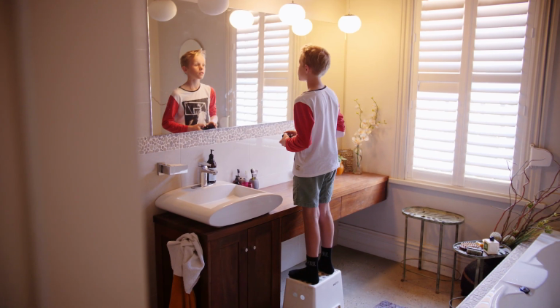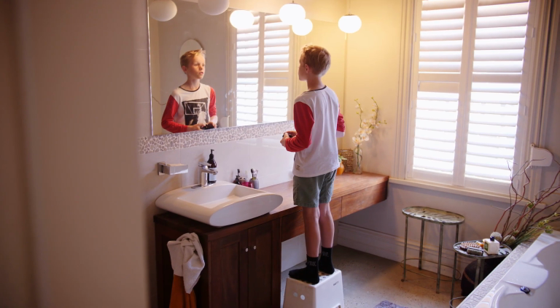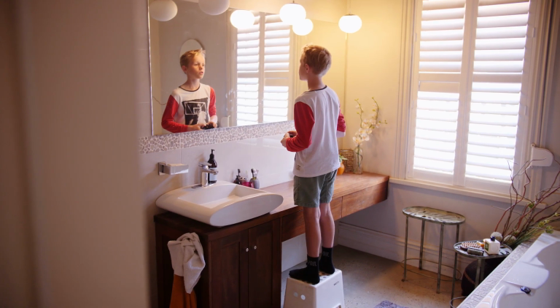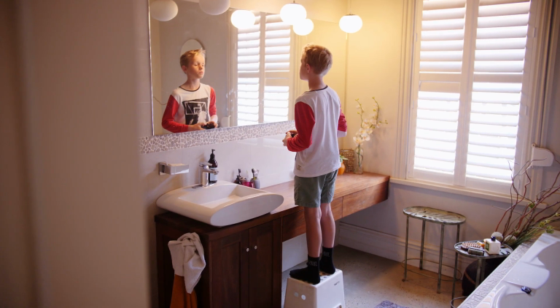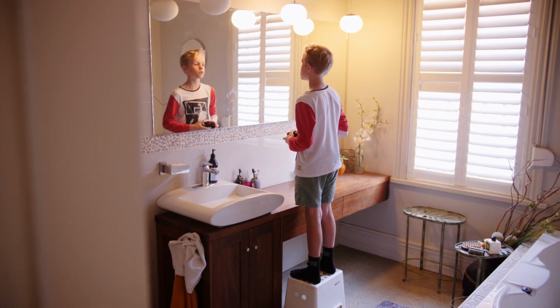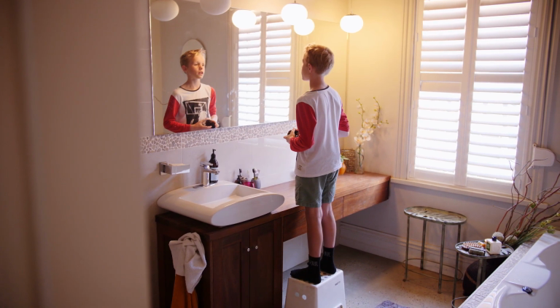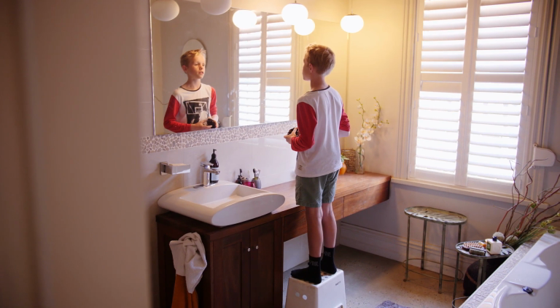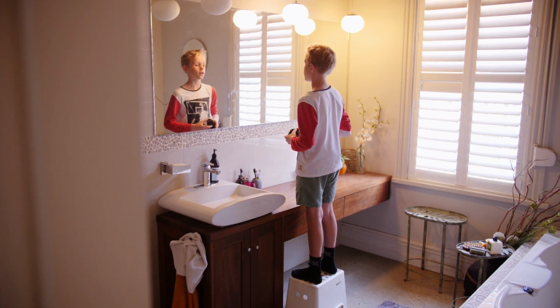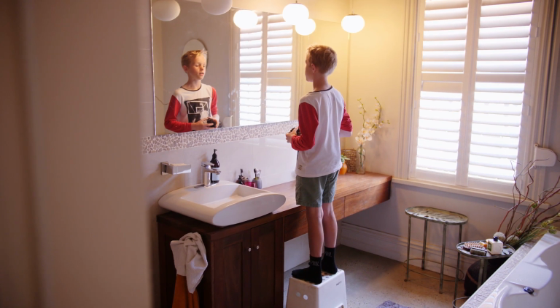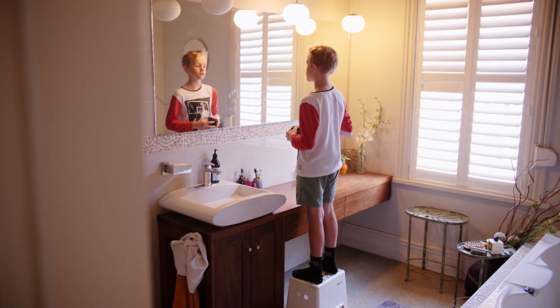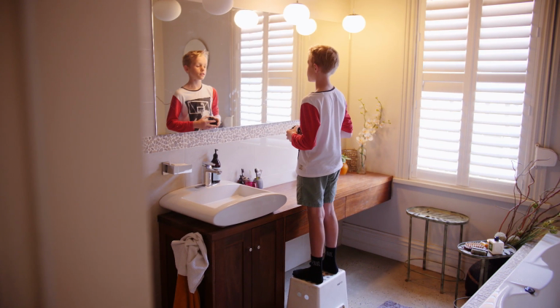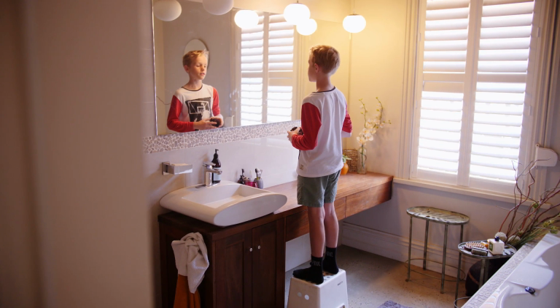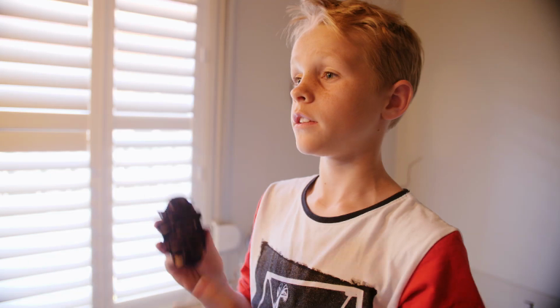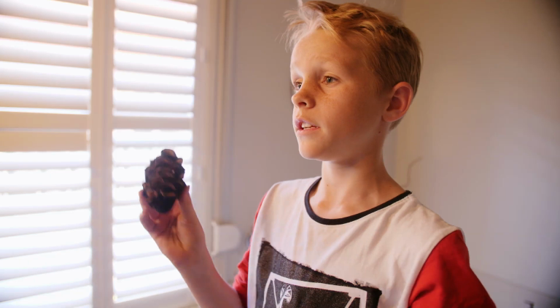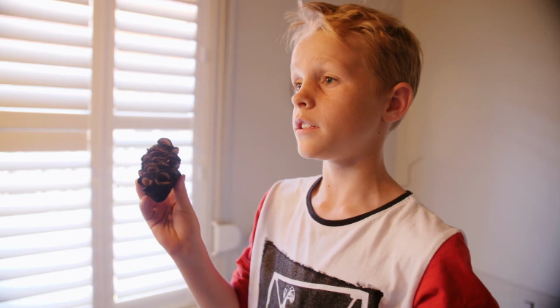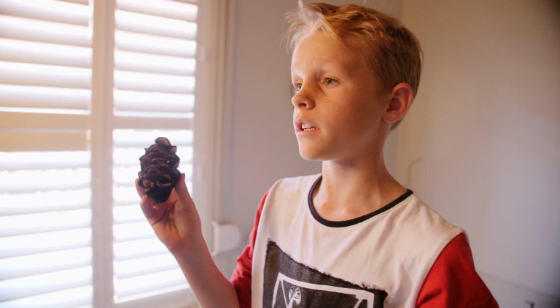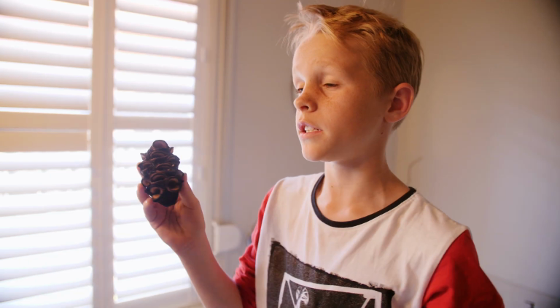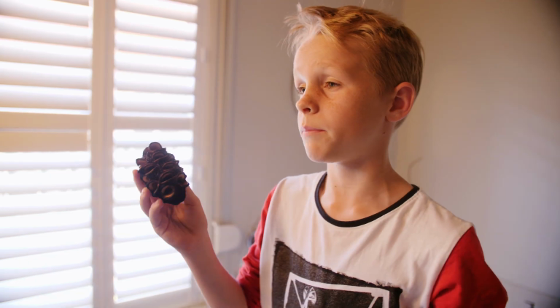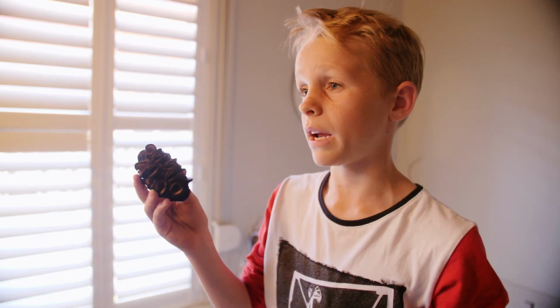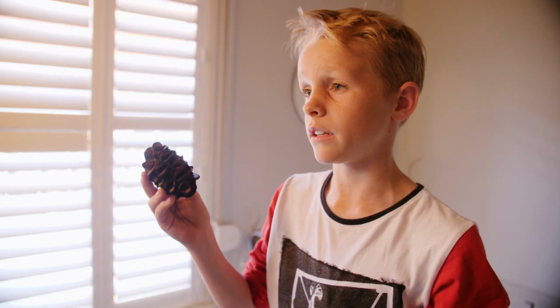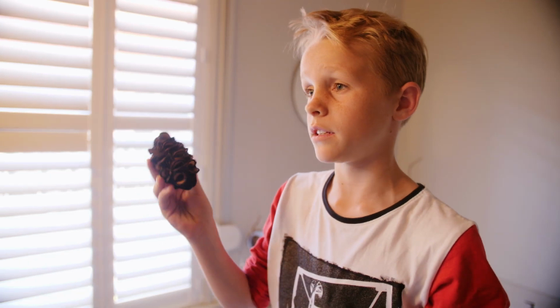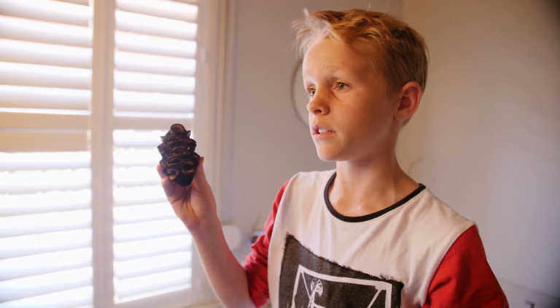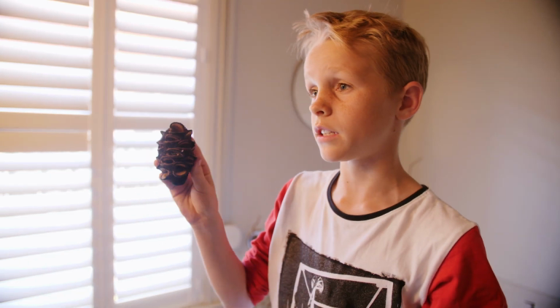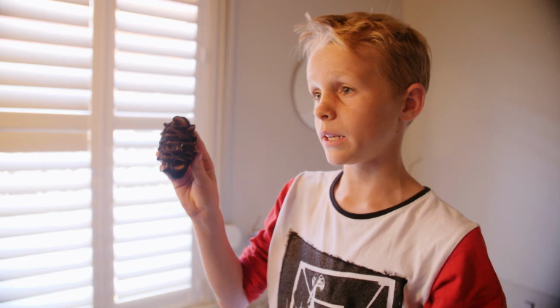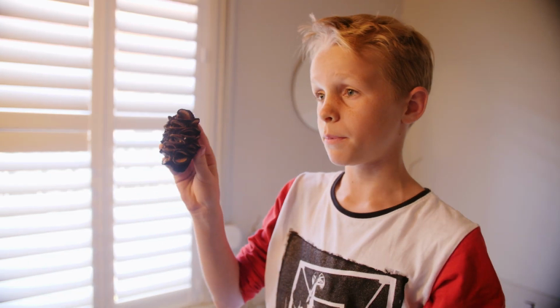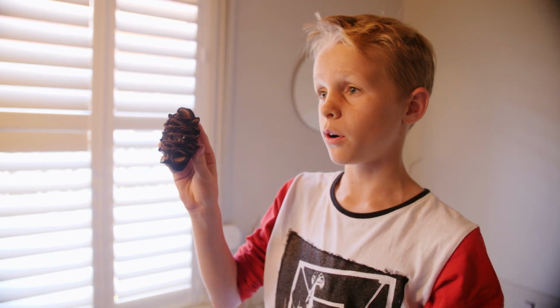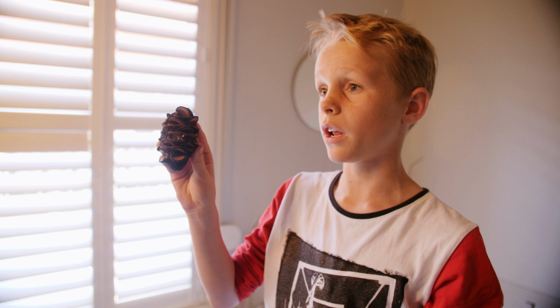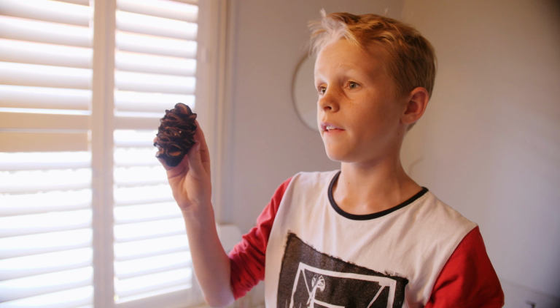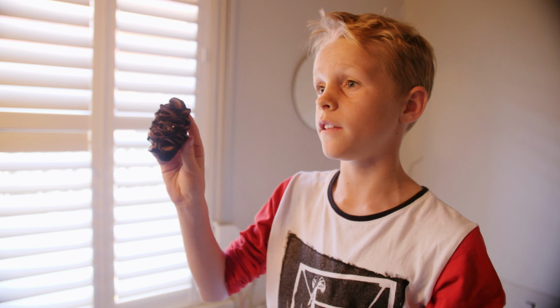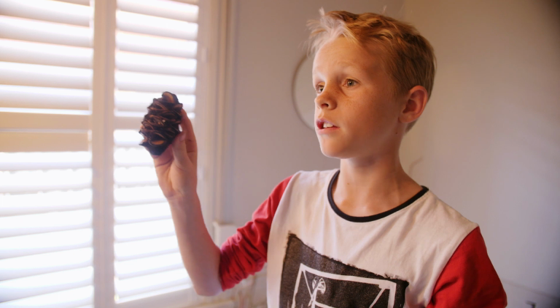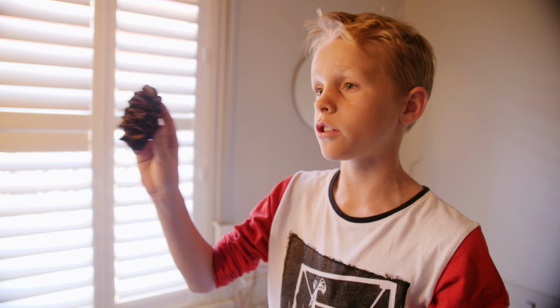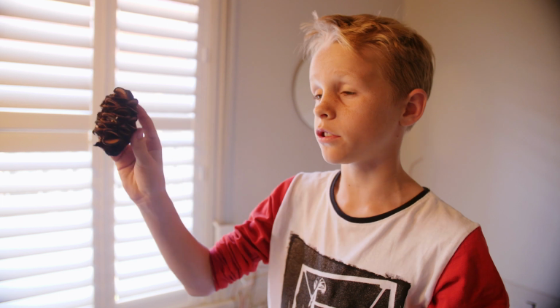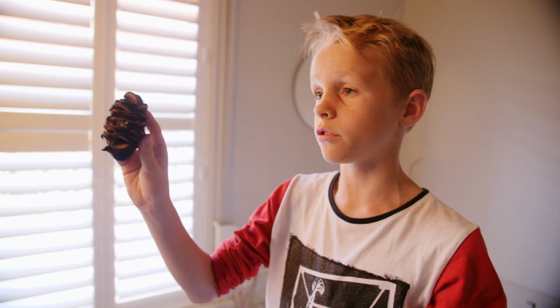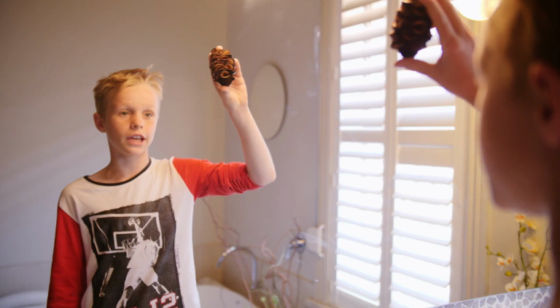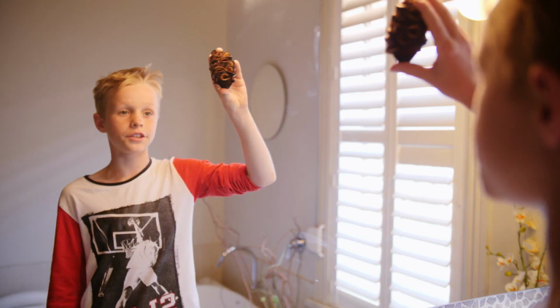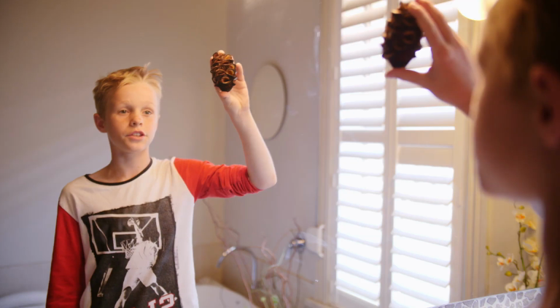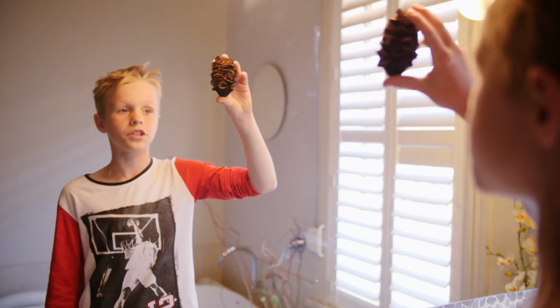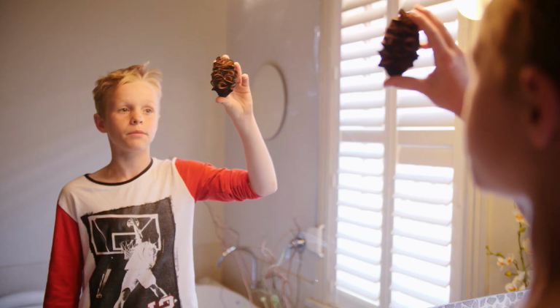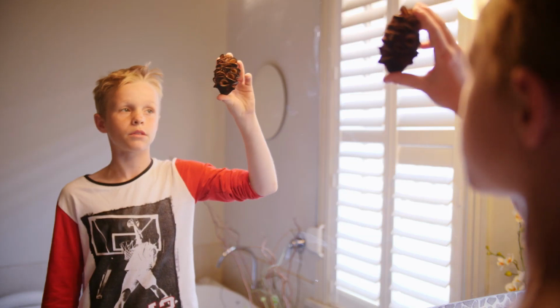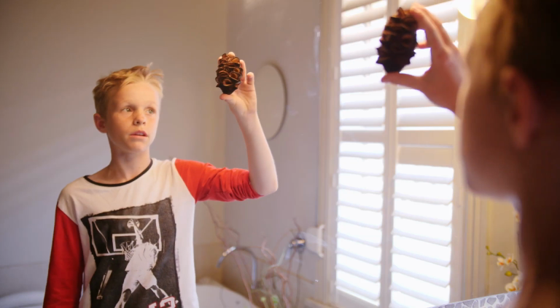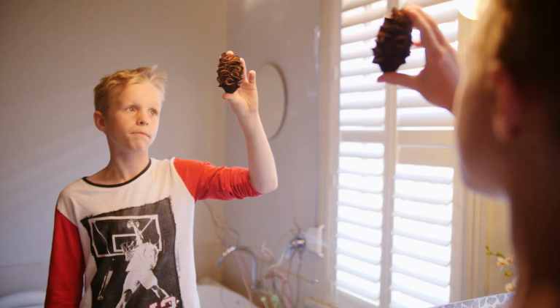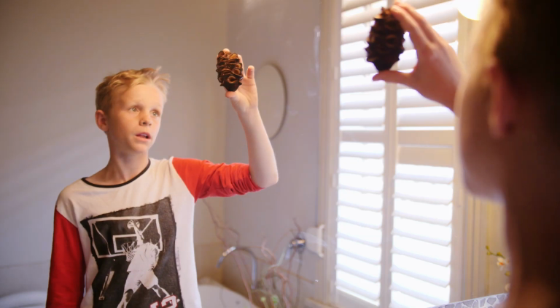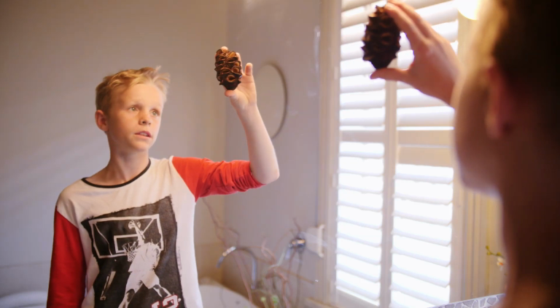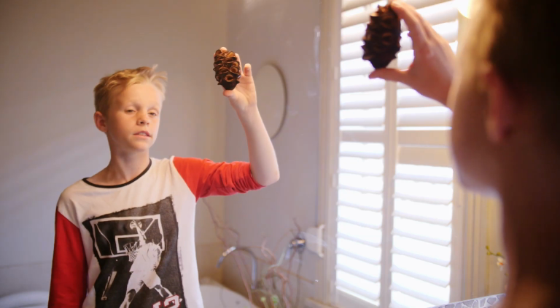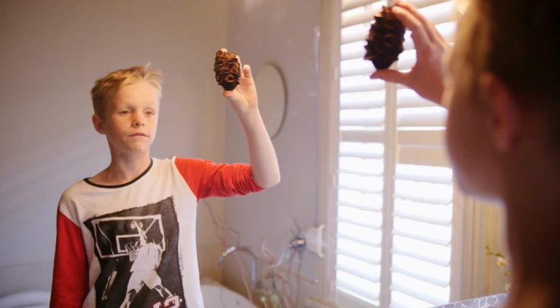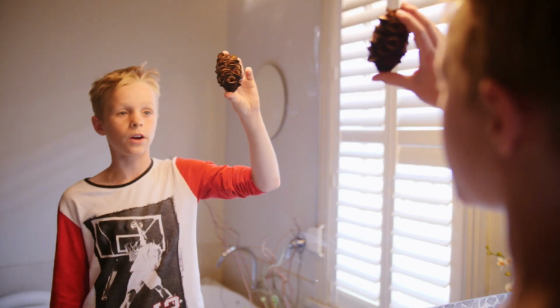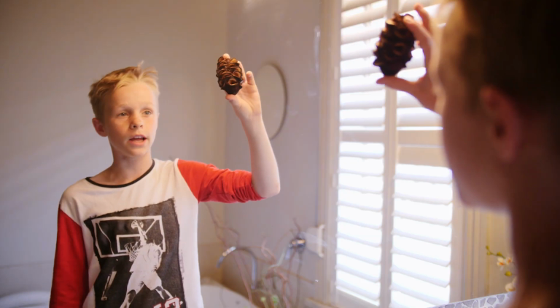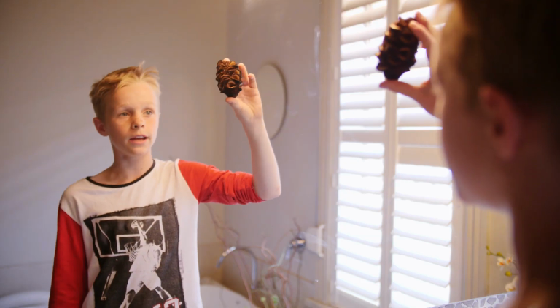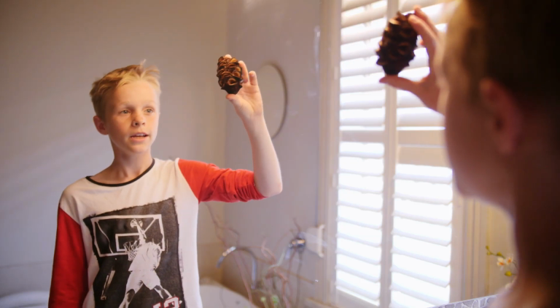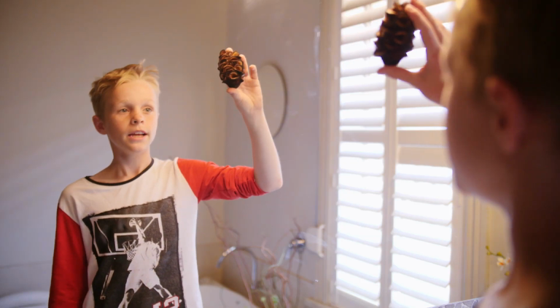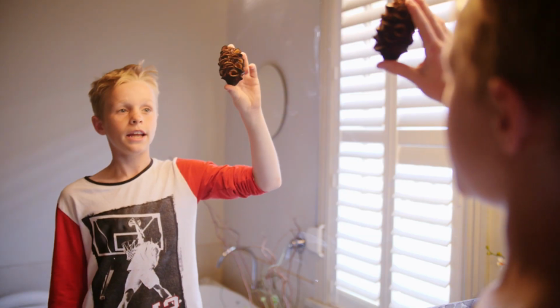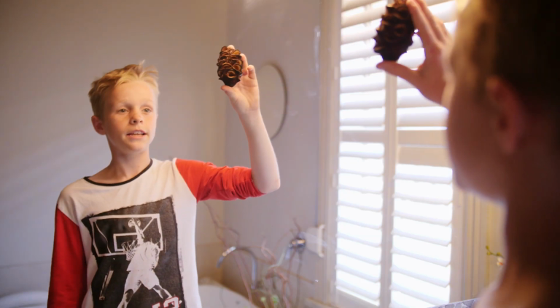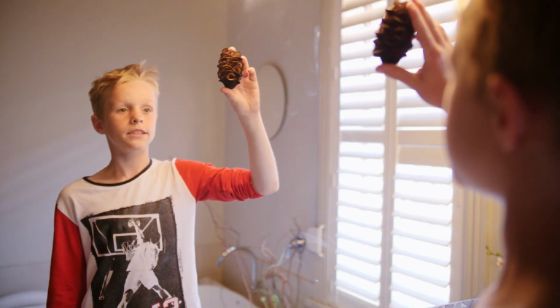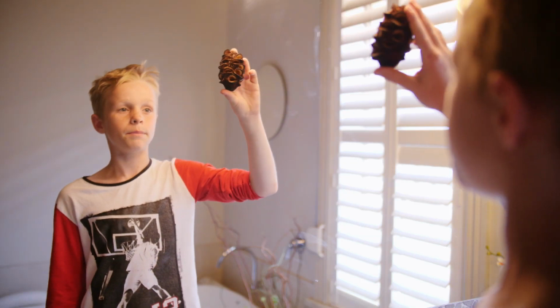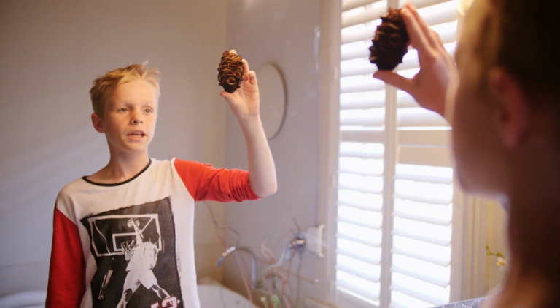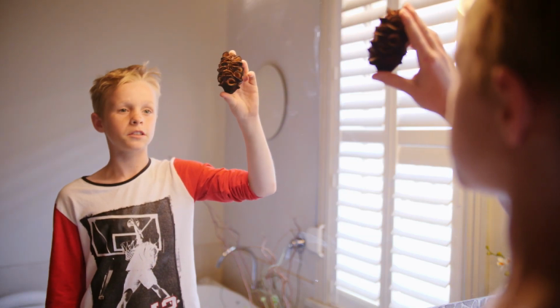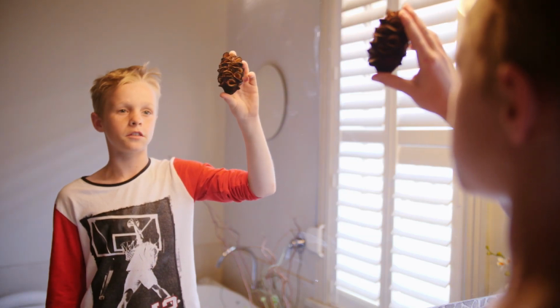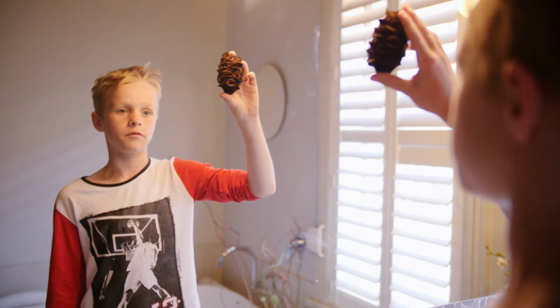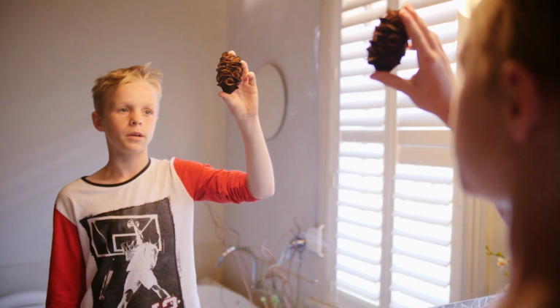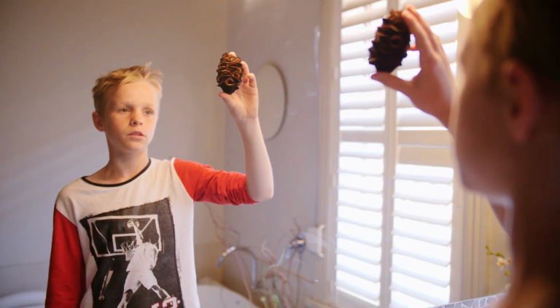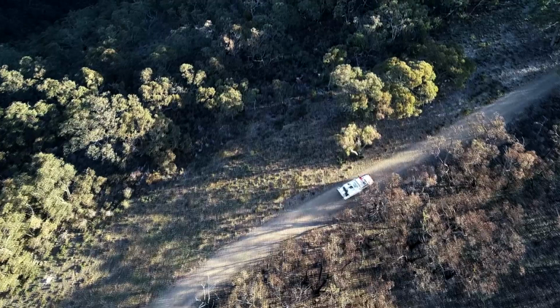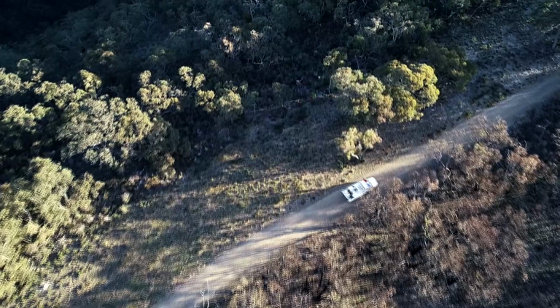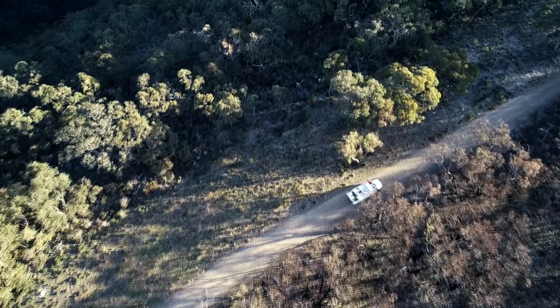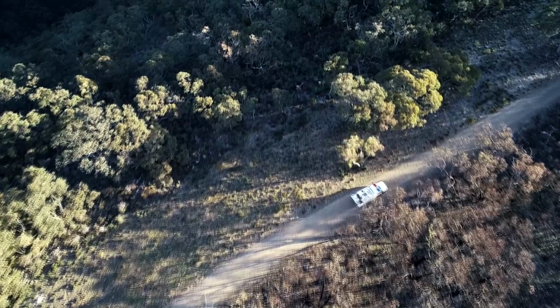Good morning class. This is a Banksia seed pod and this shows the relationship between plants and fire, and is the basis of my talk today.